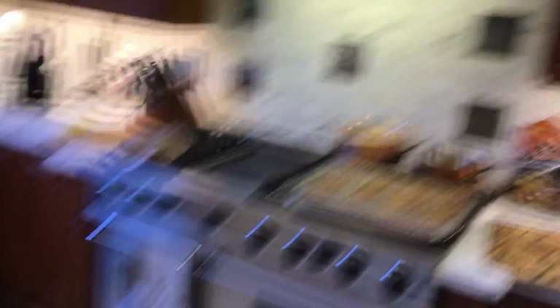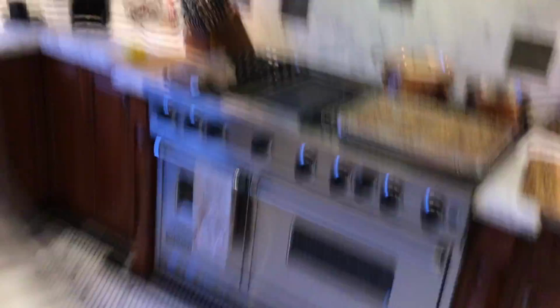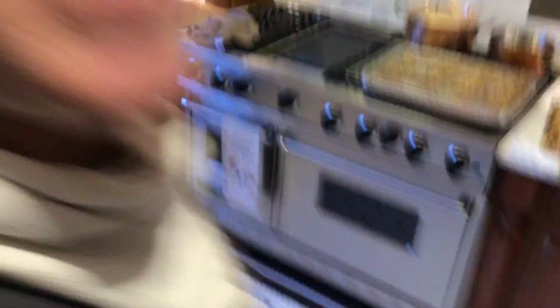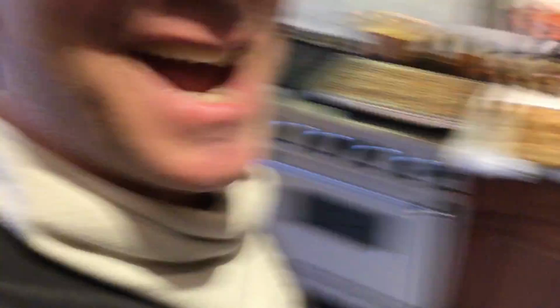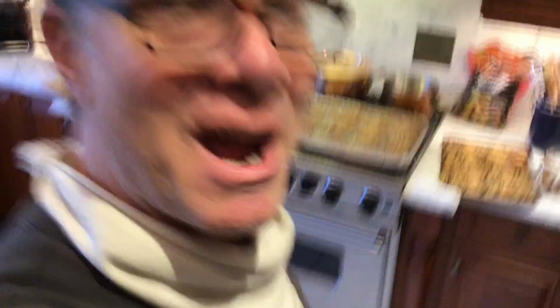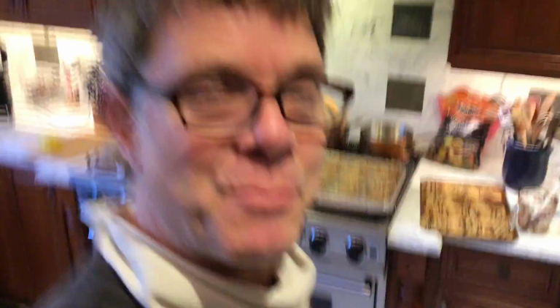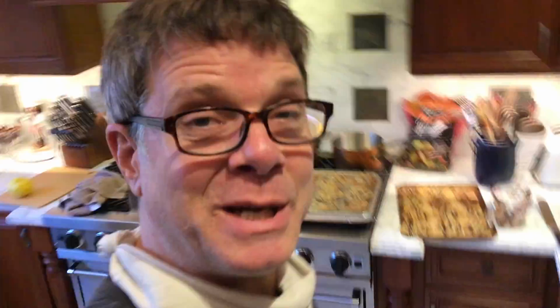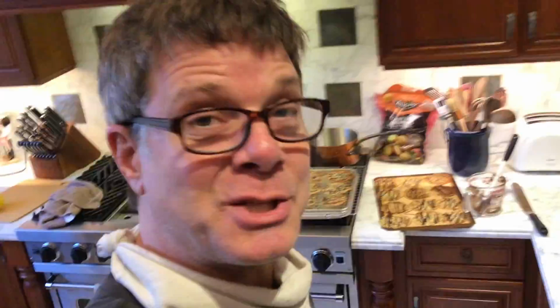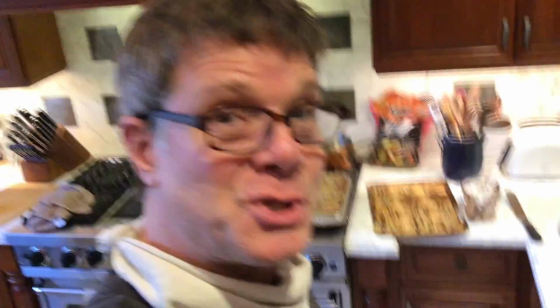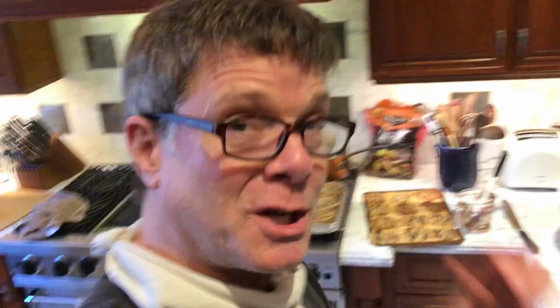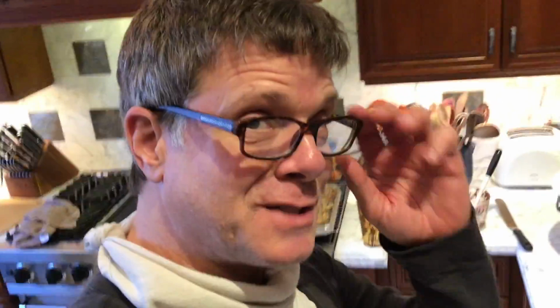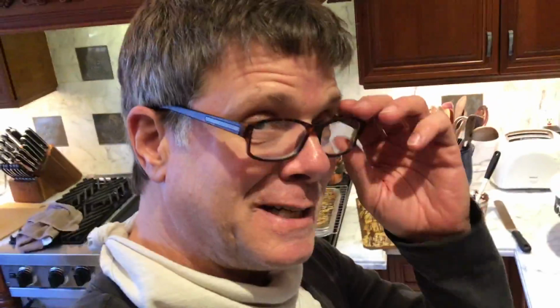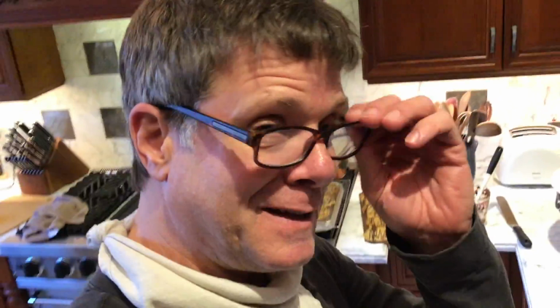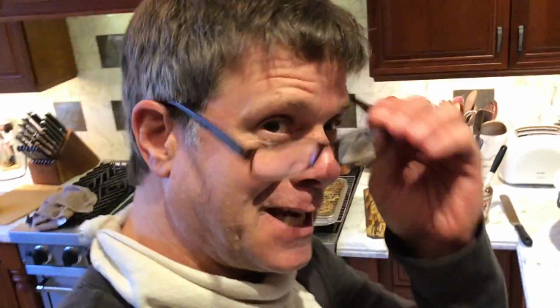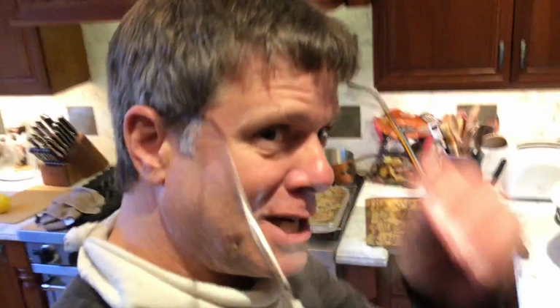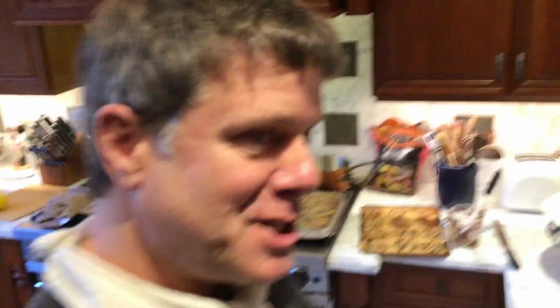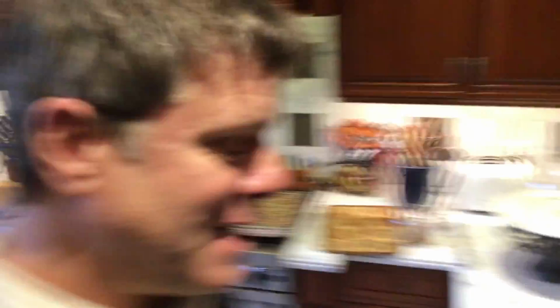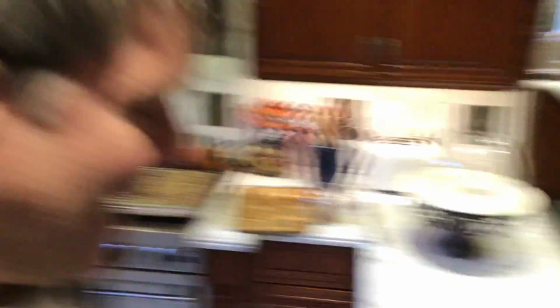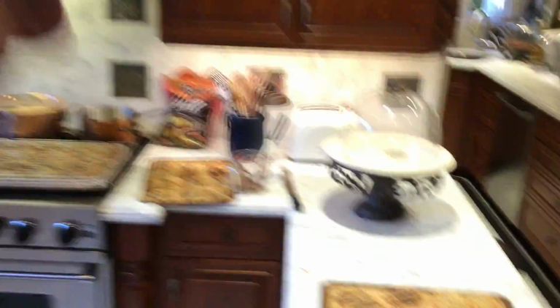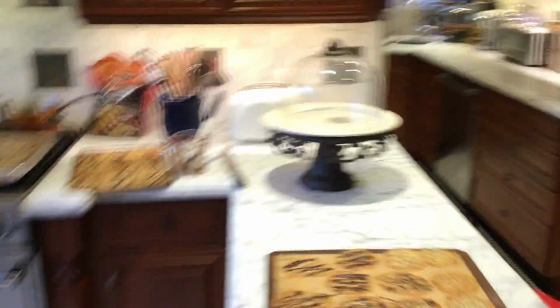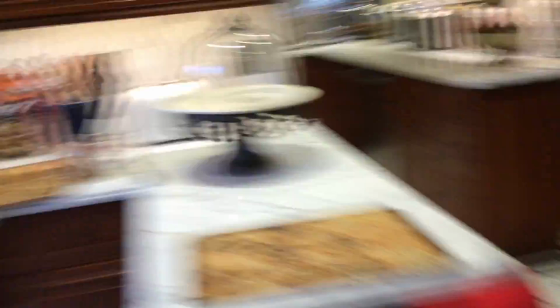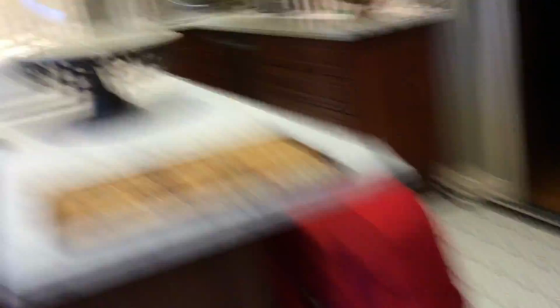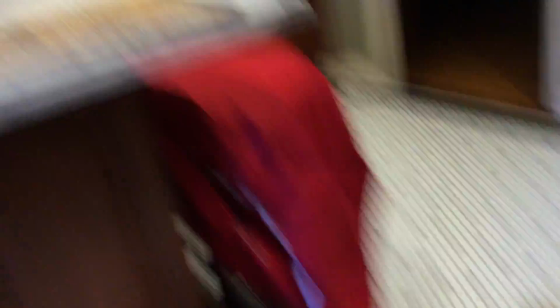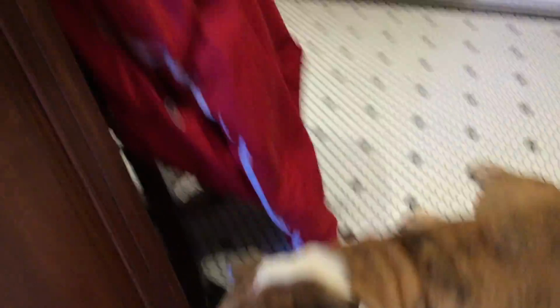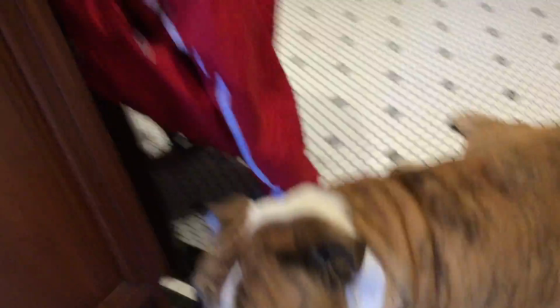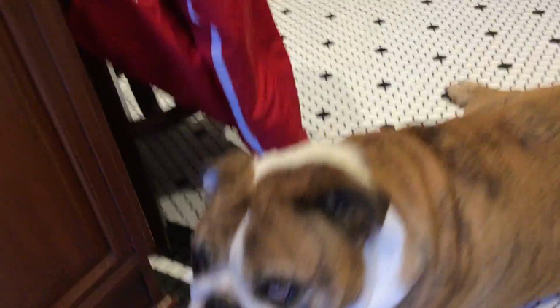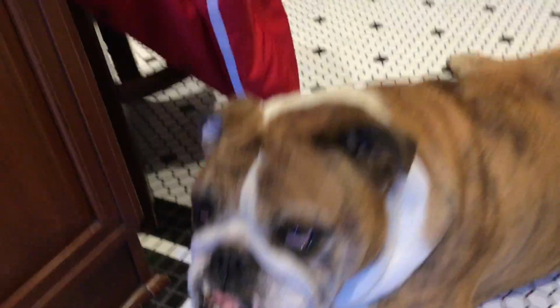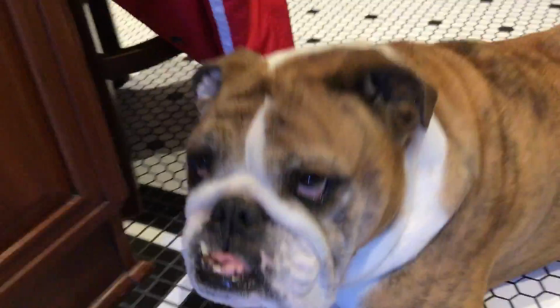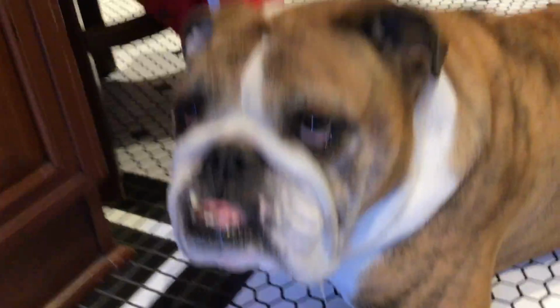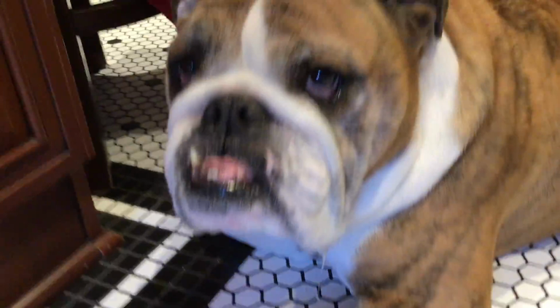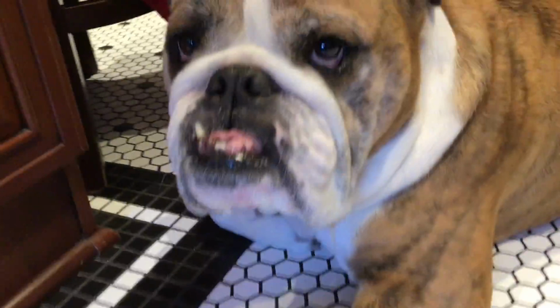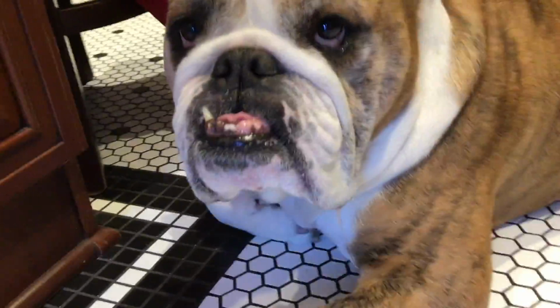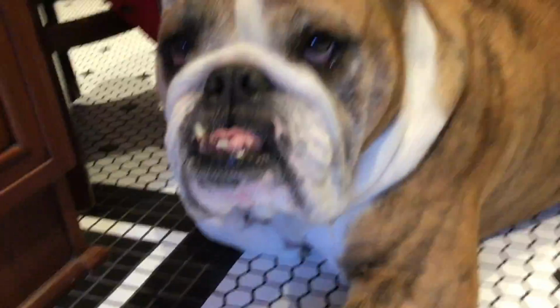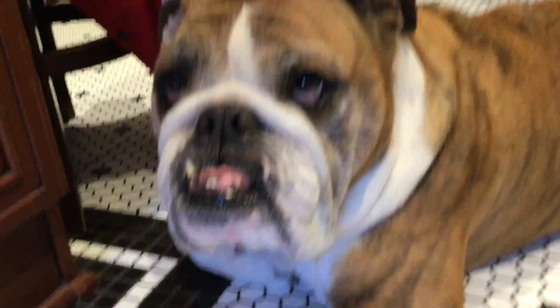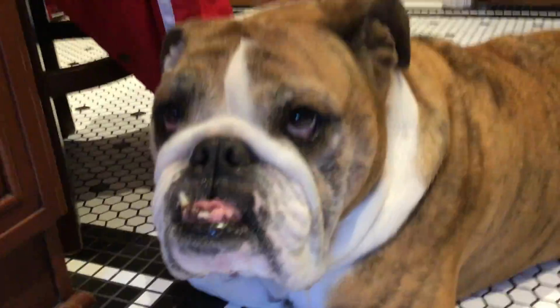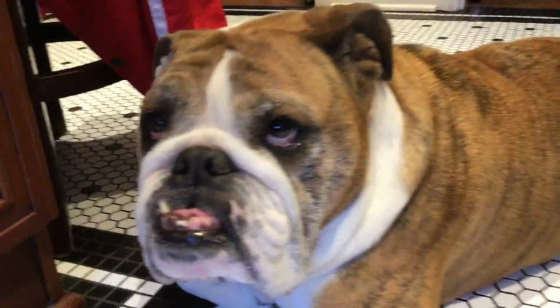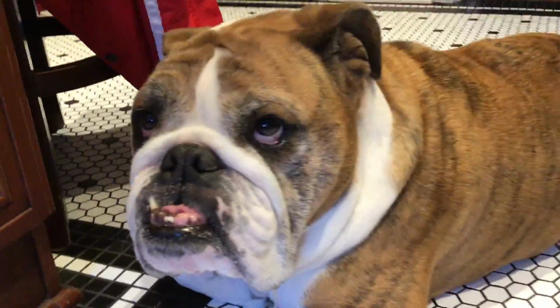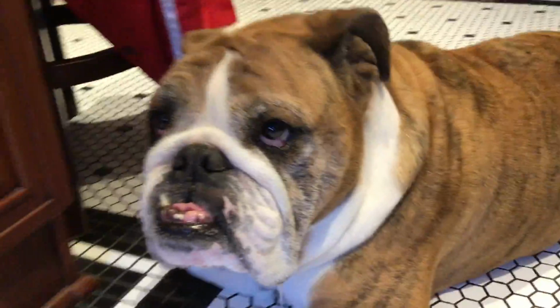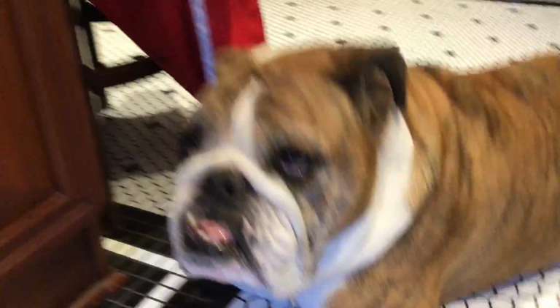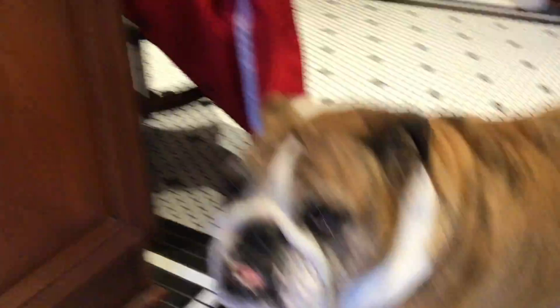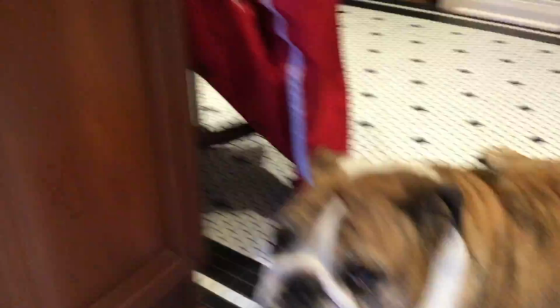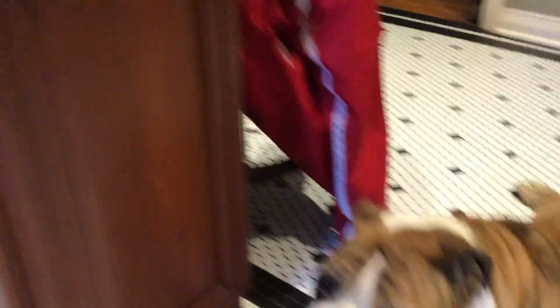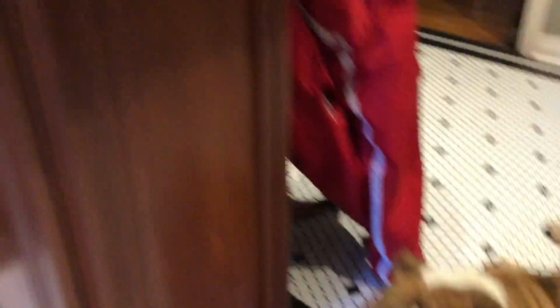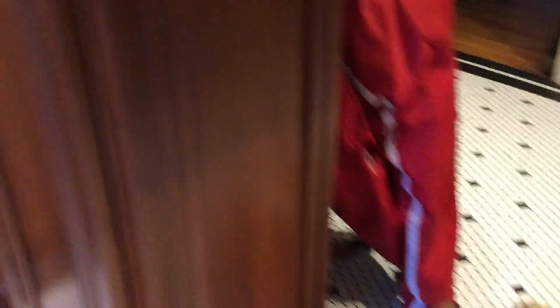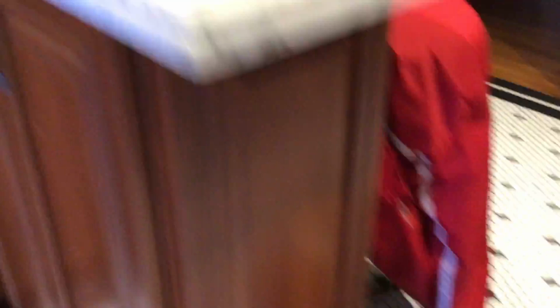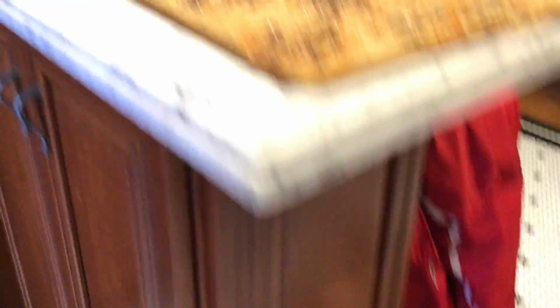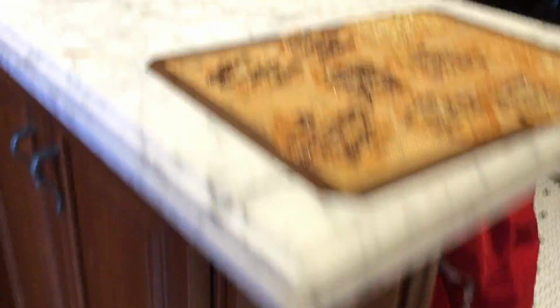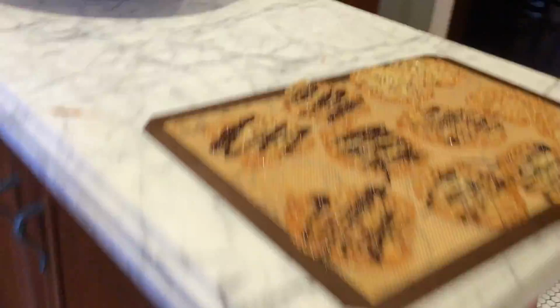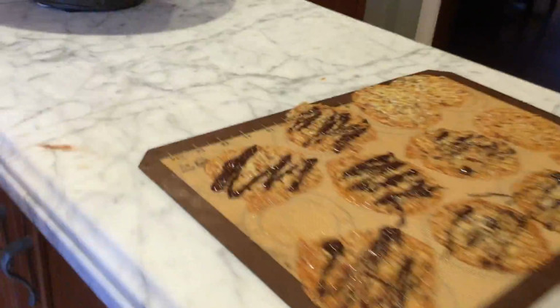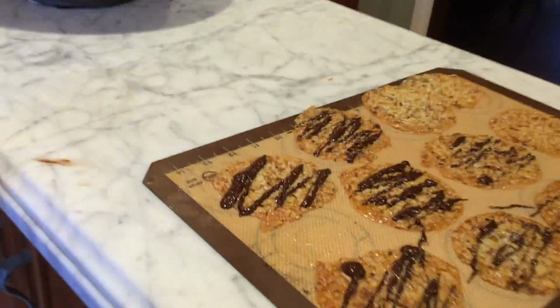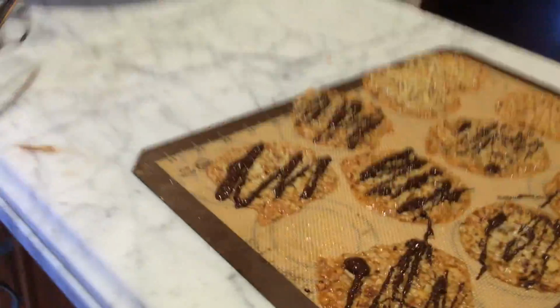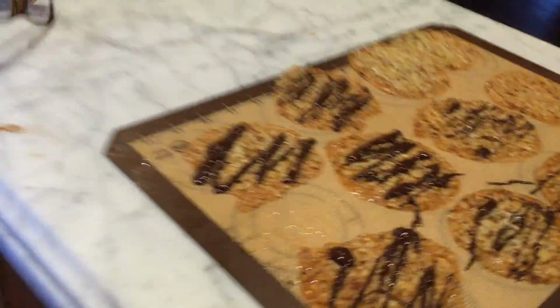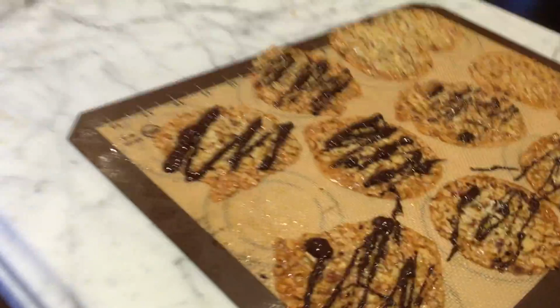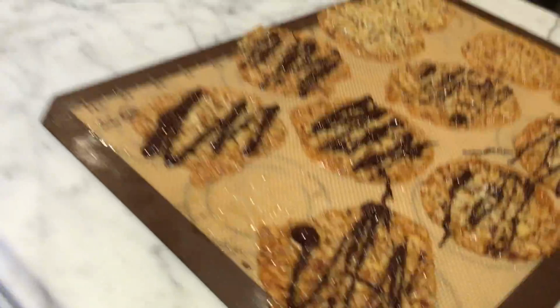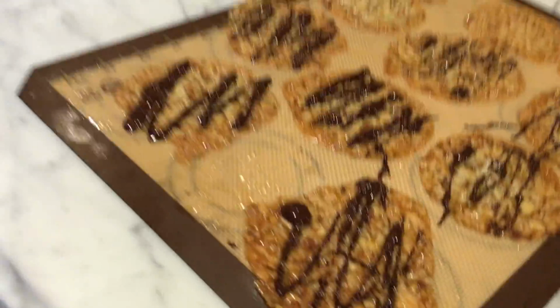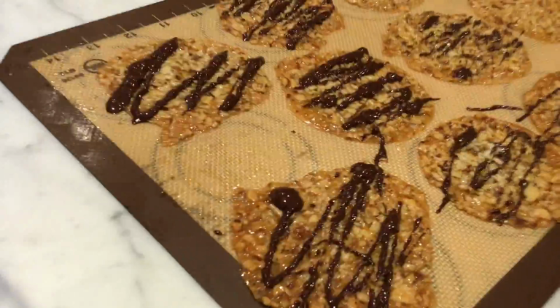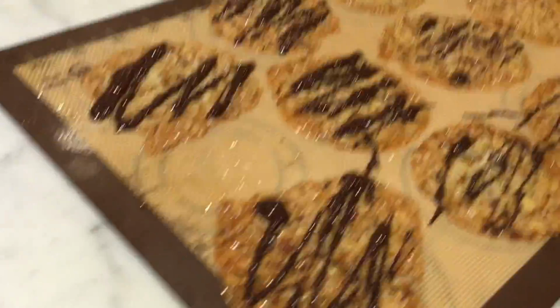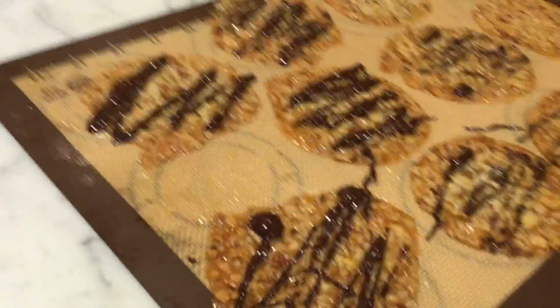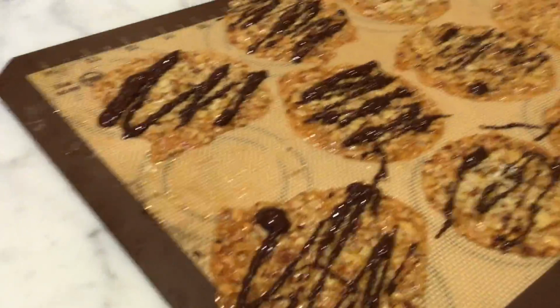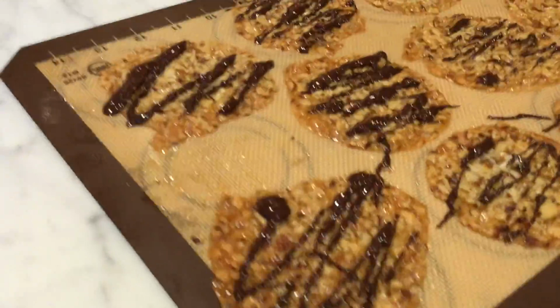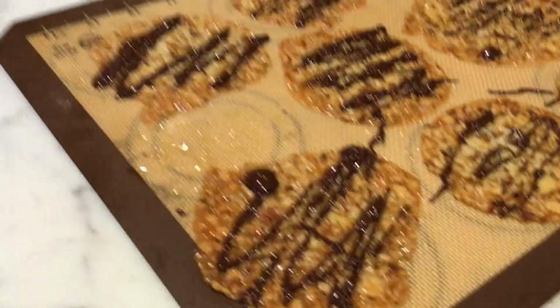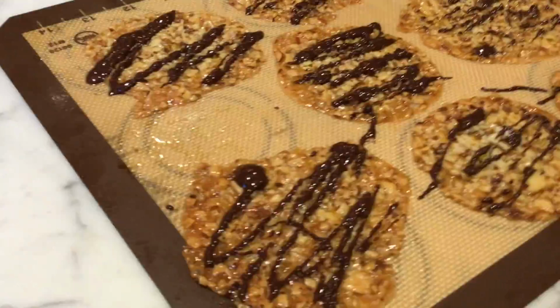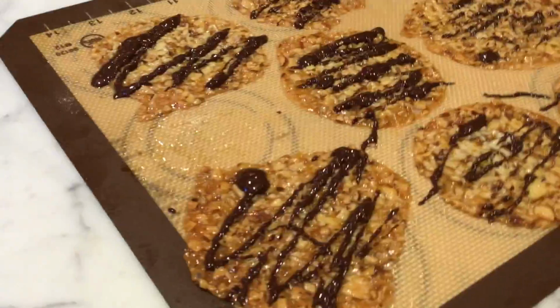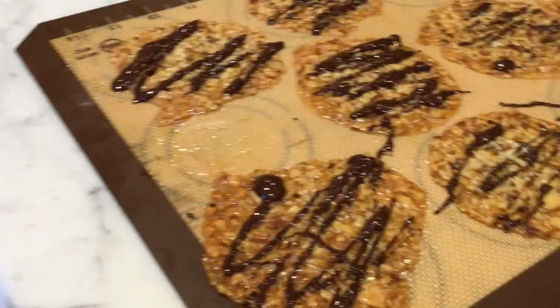Hey everybody, it's Justin in the kitchen. I am with my sous chef, POTUS the Bulldog. So today we are making Florentines.